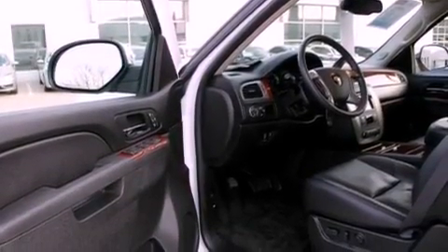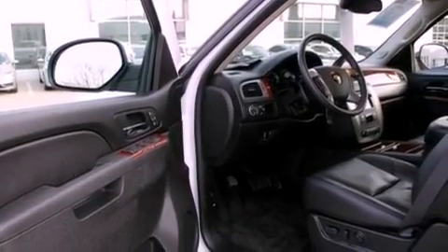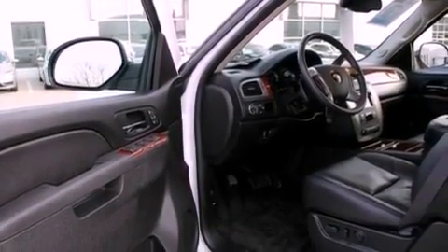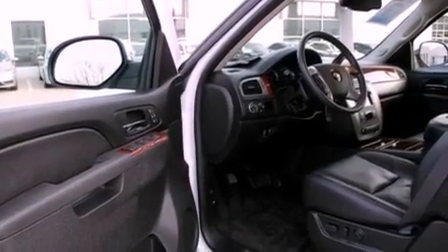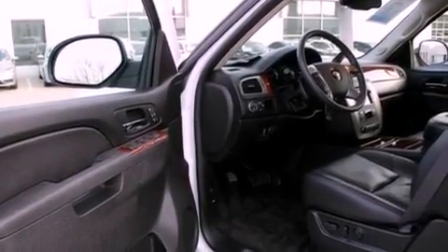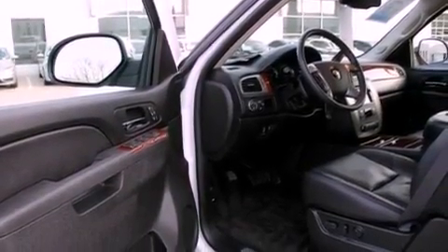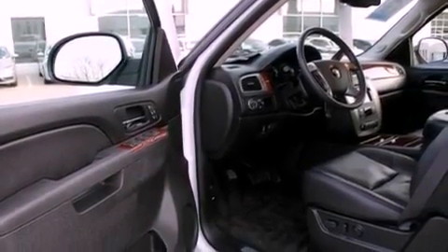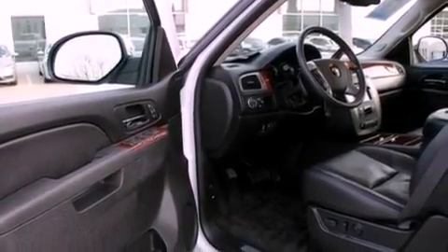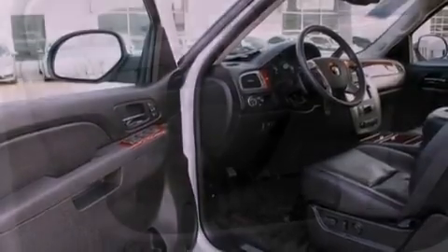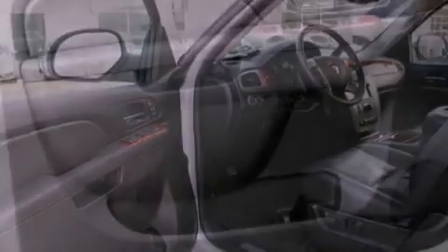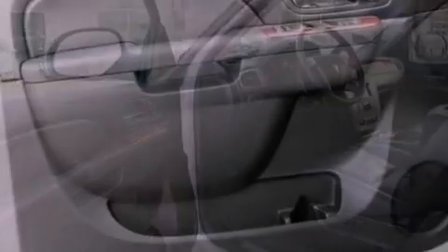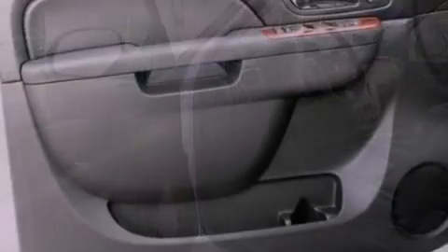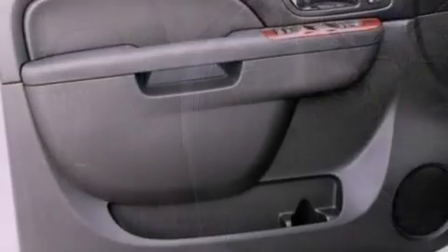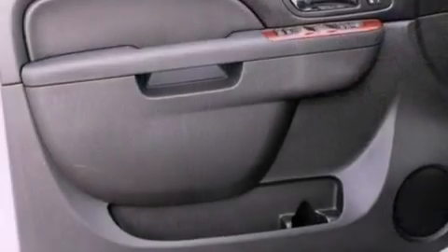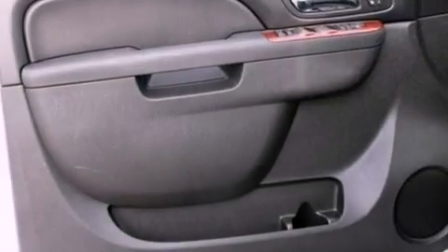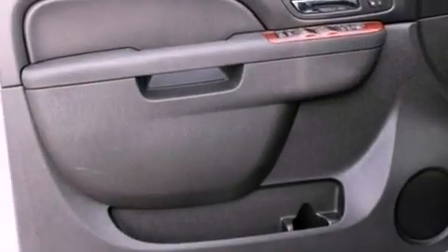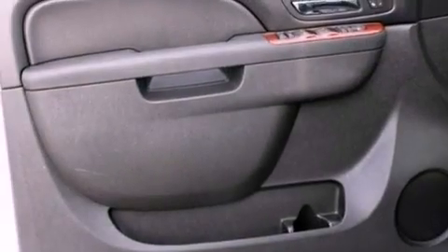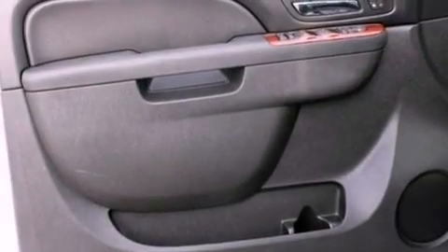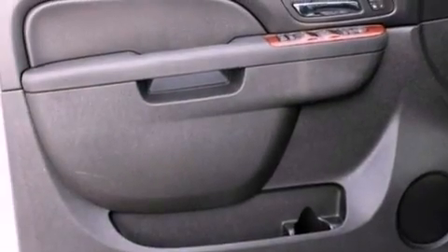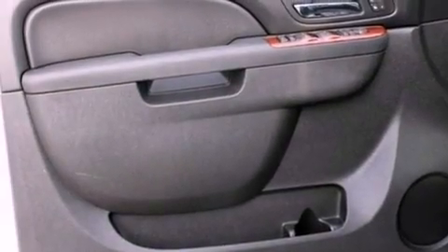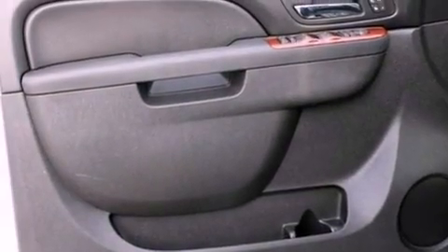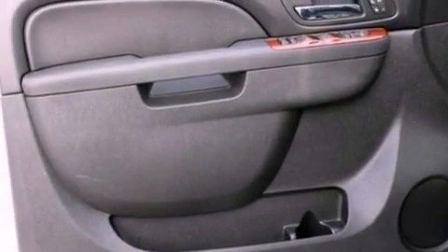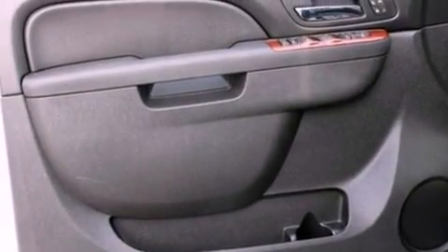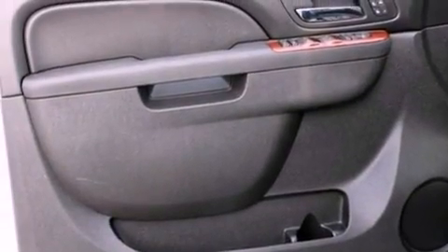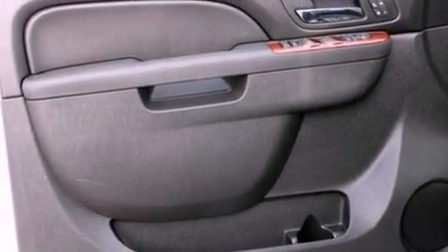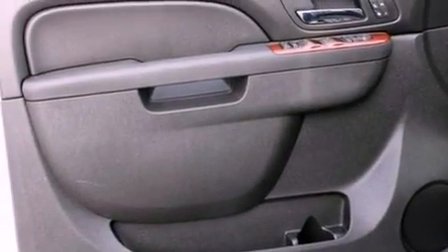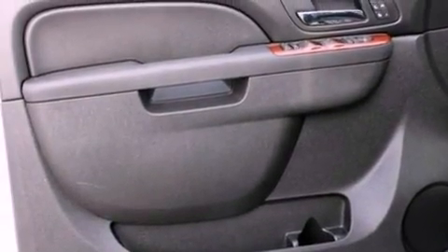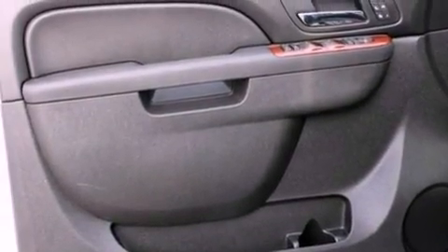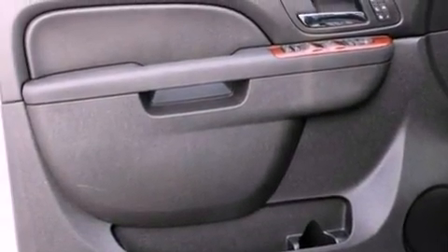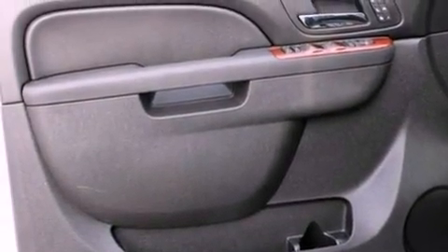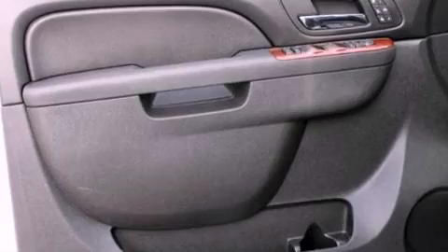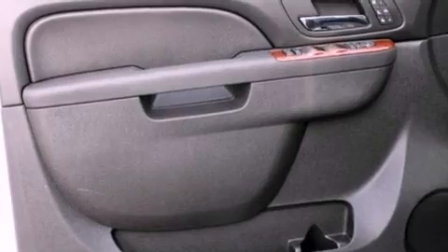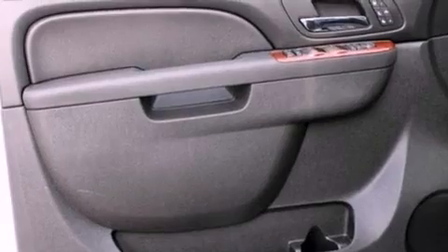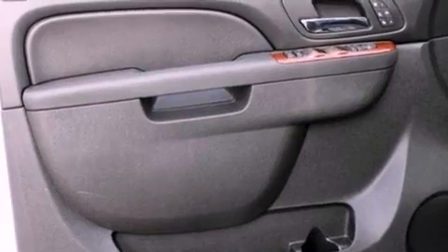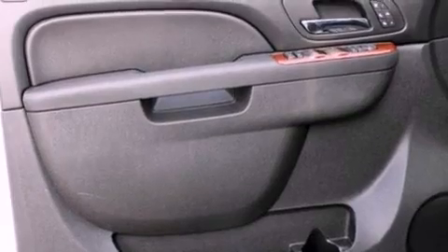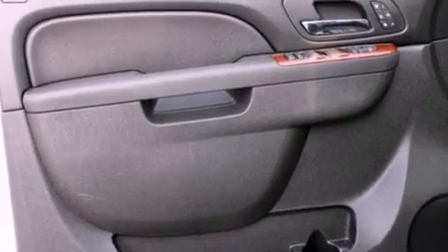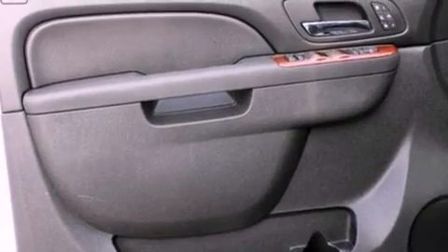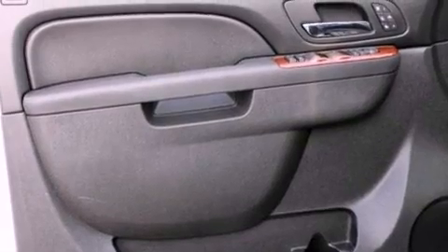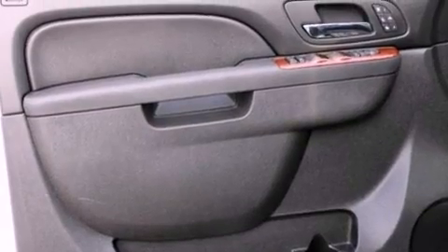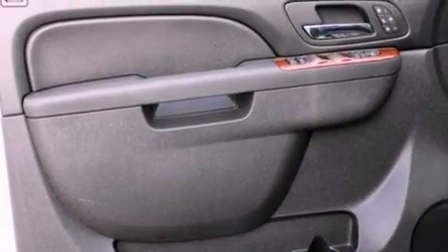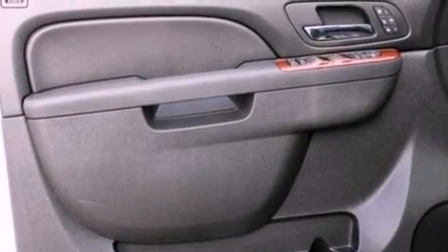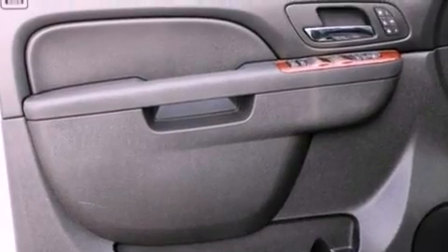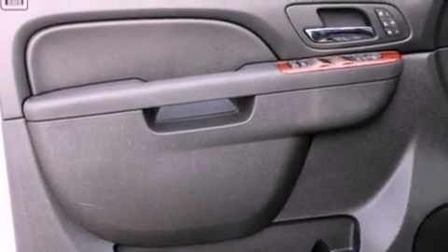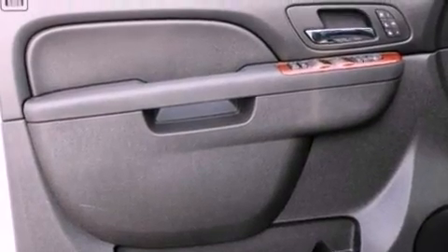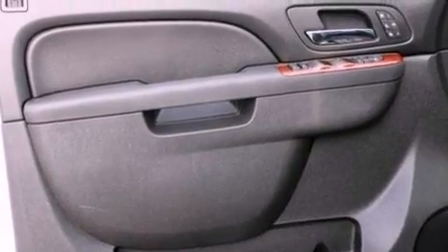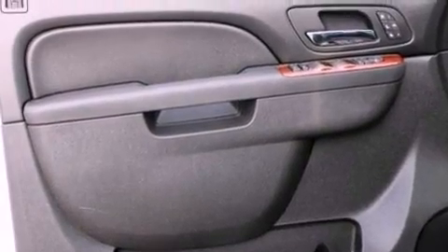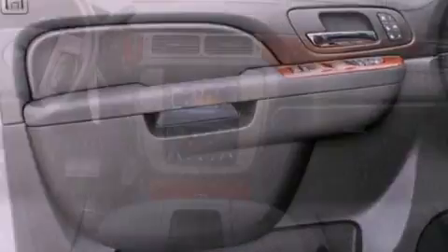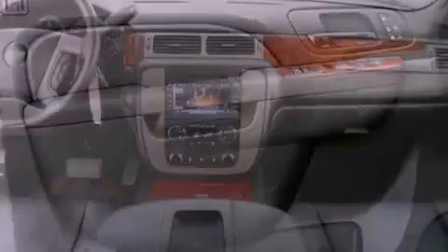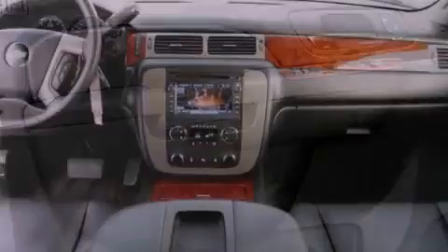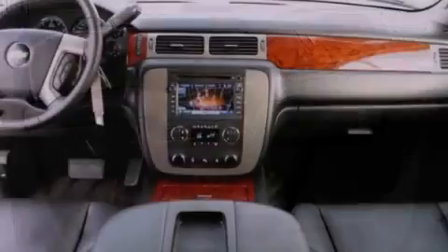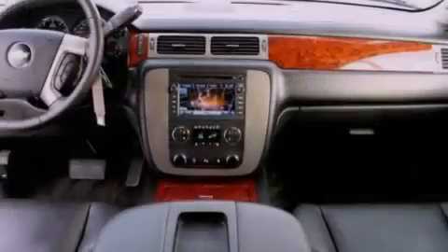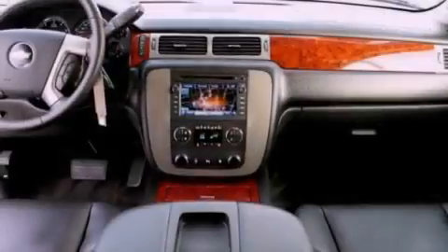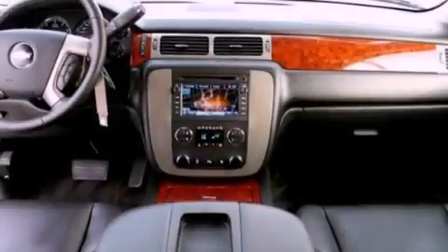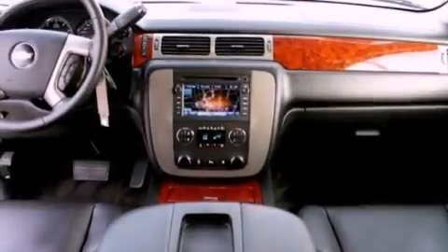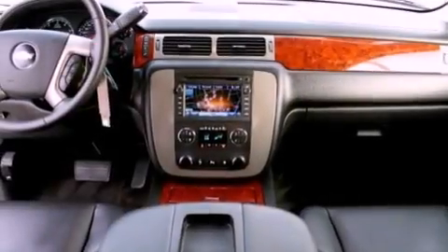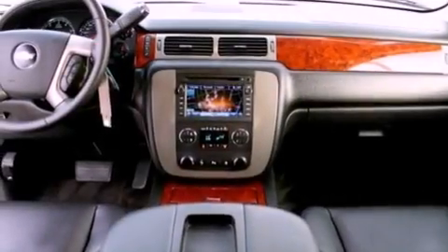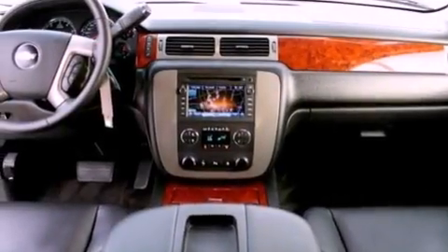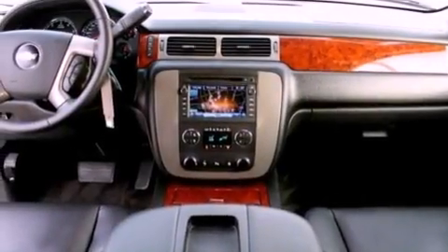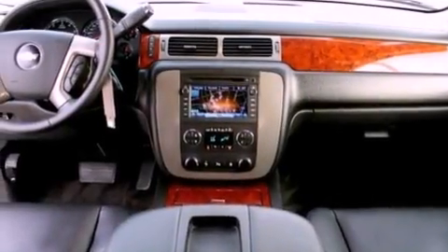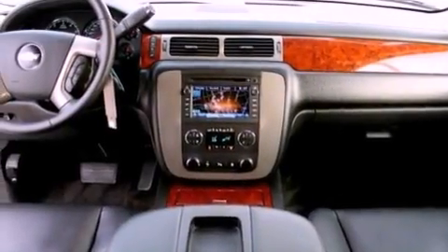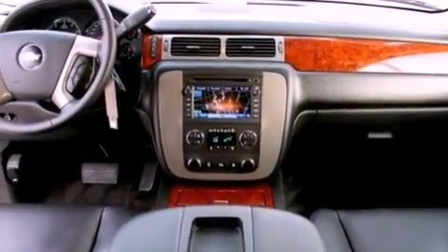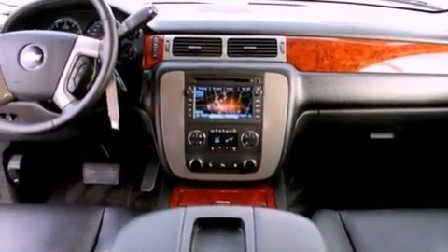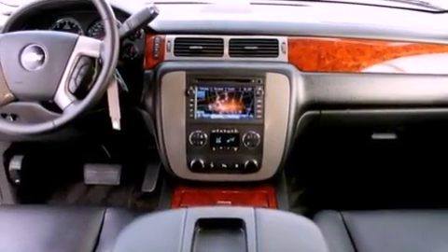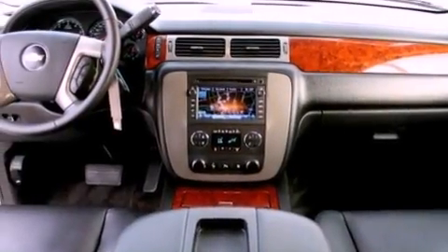A navigation system, a rear-view camera, aluminum wheels, a premium audio system, and leather seats.